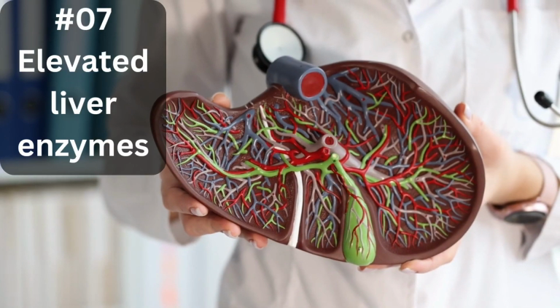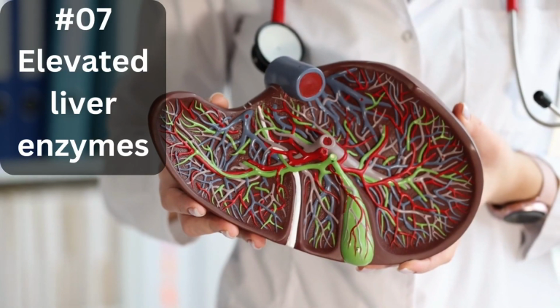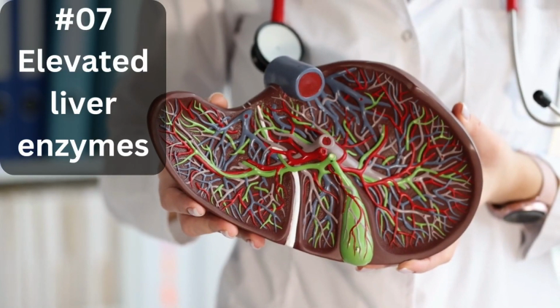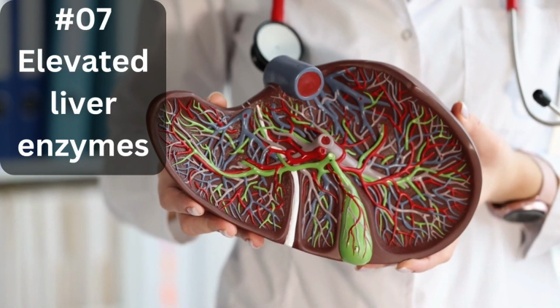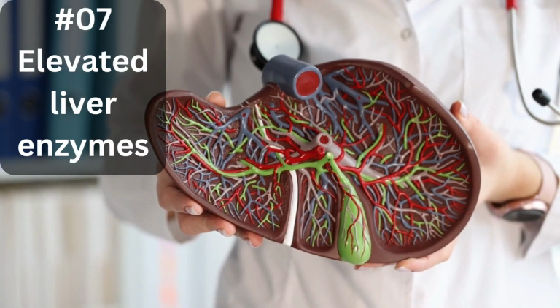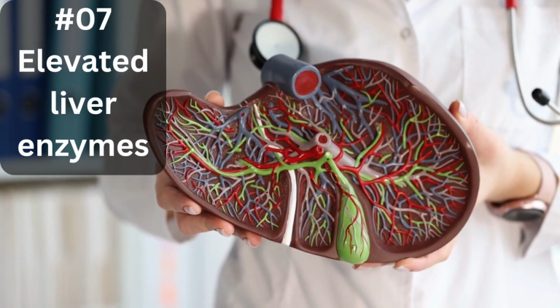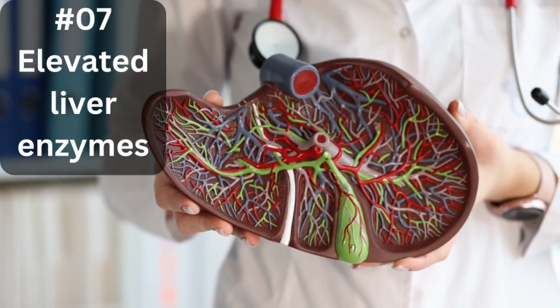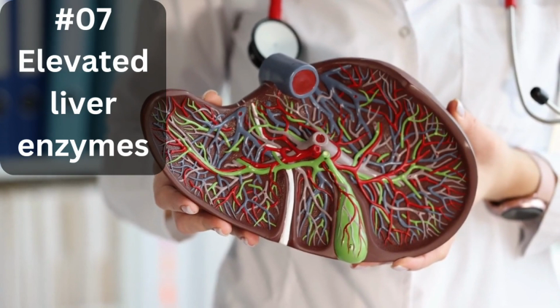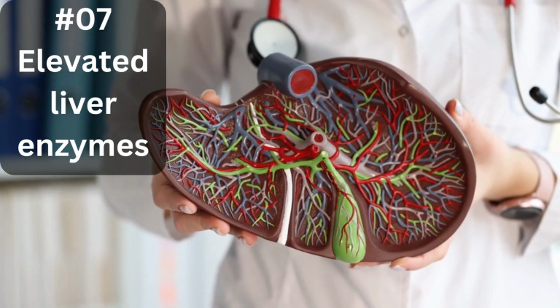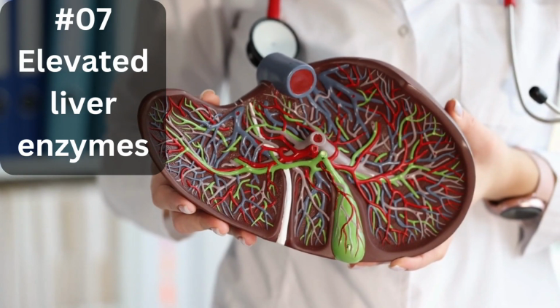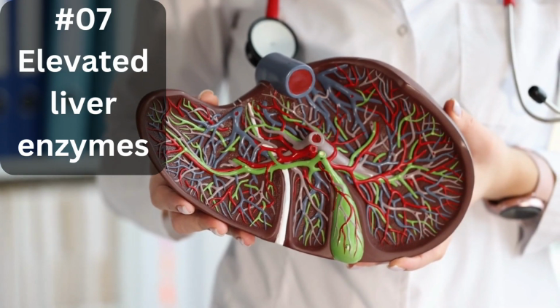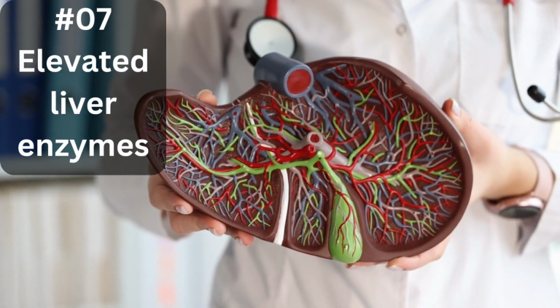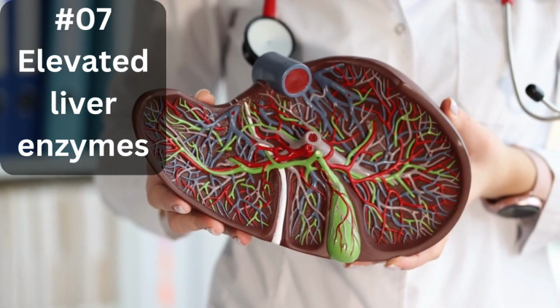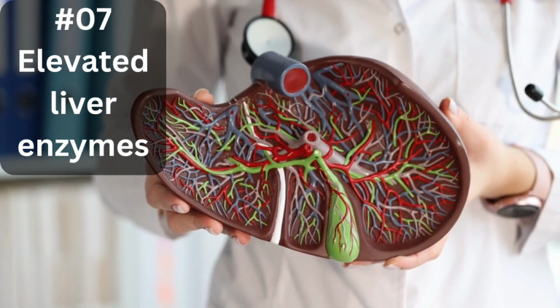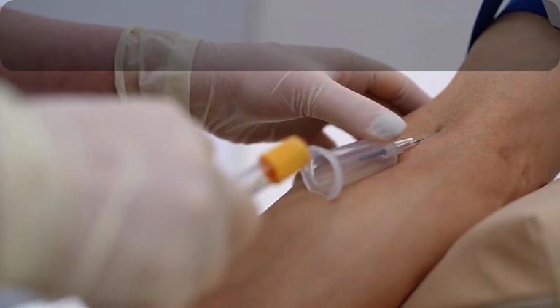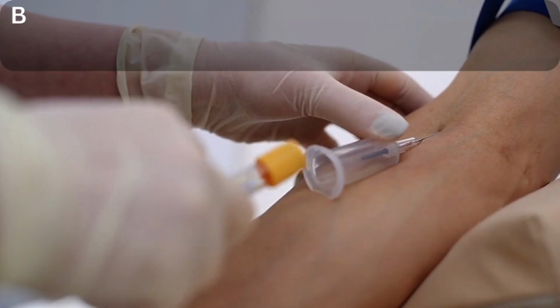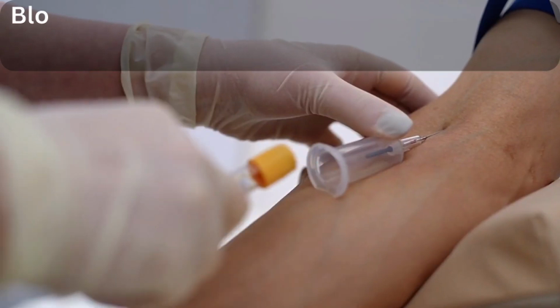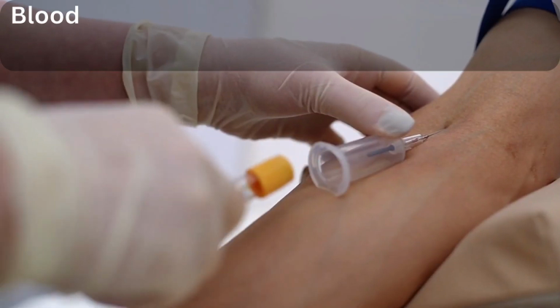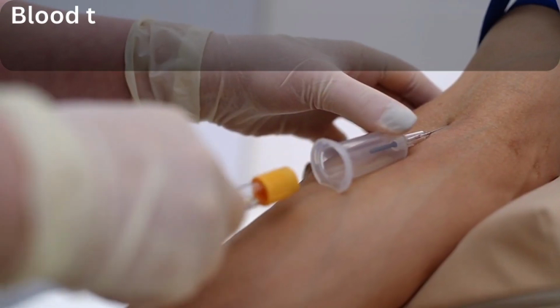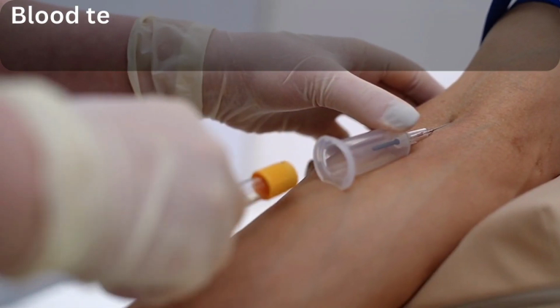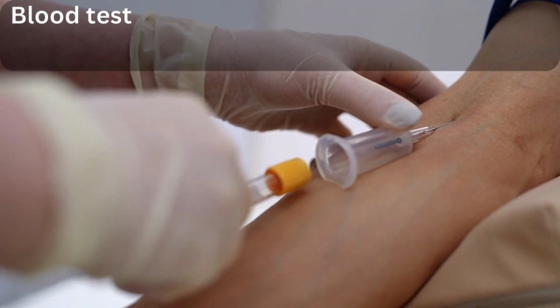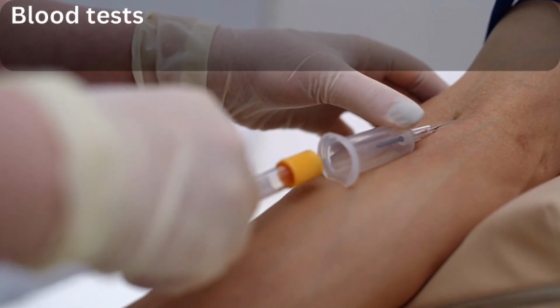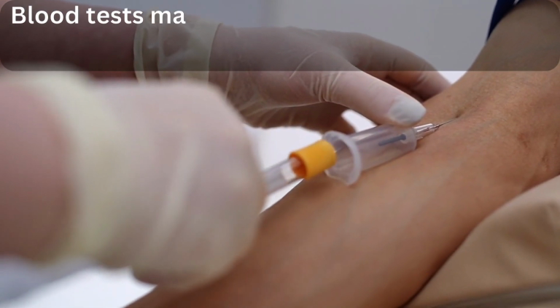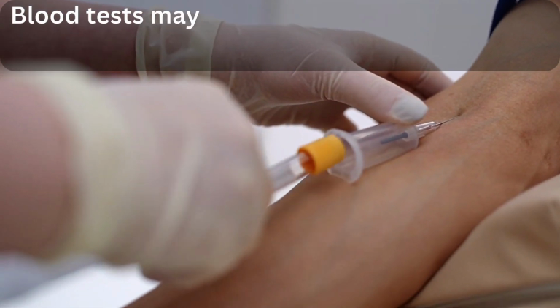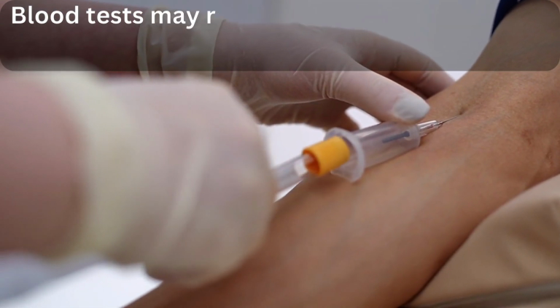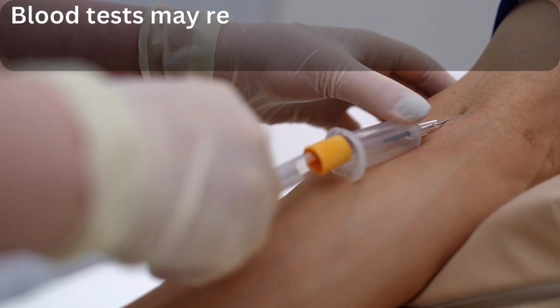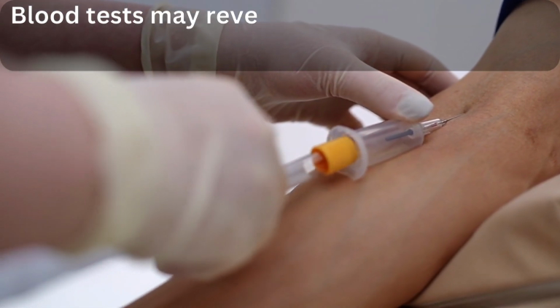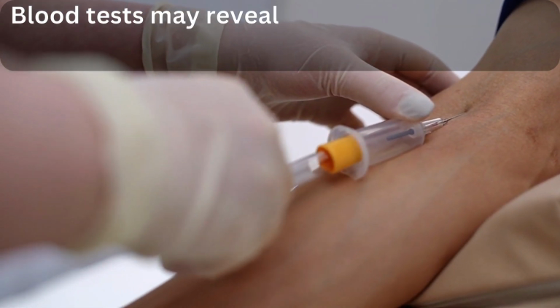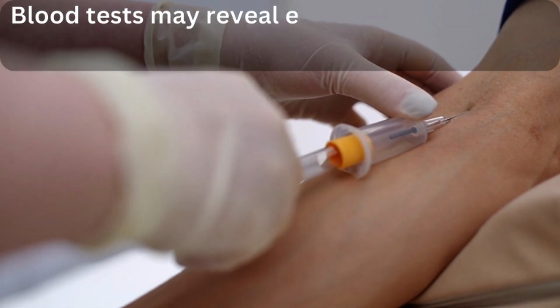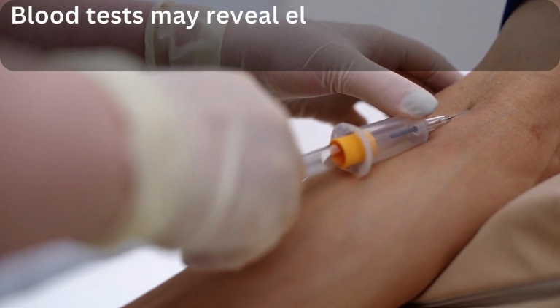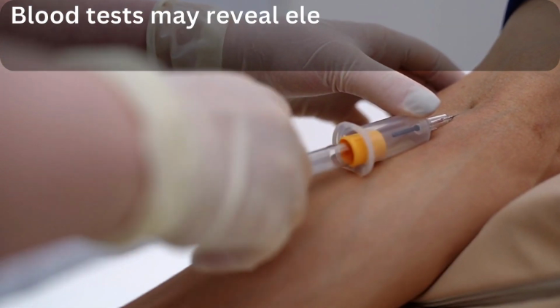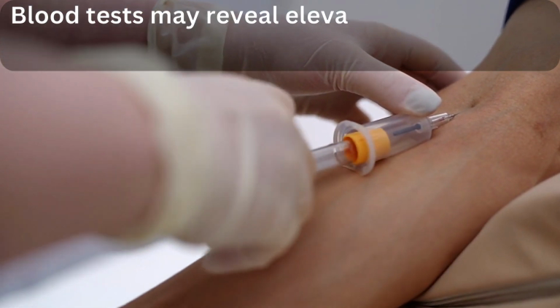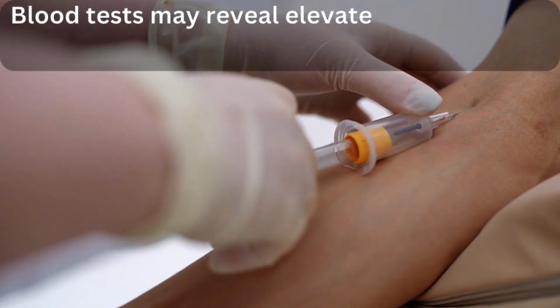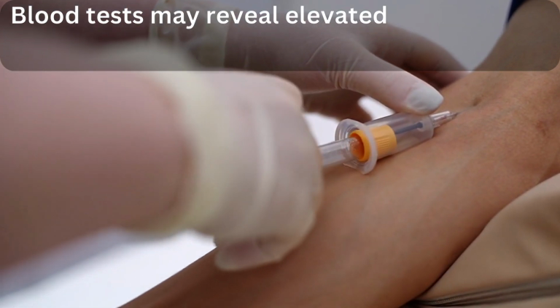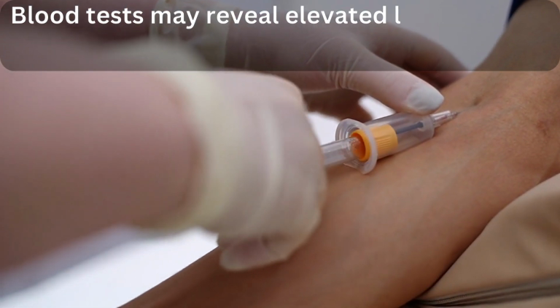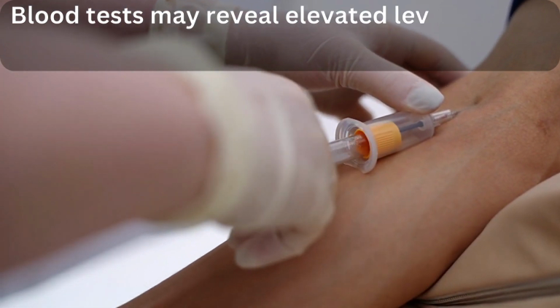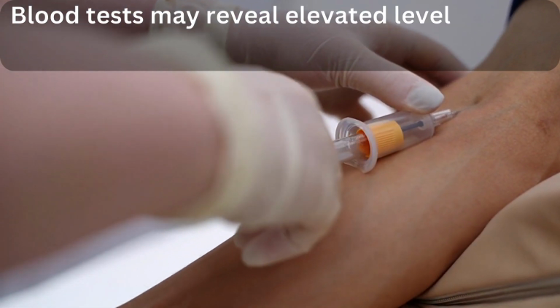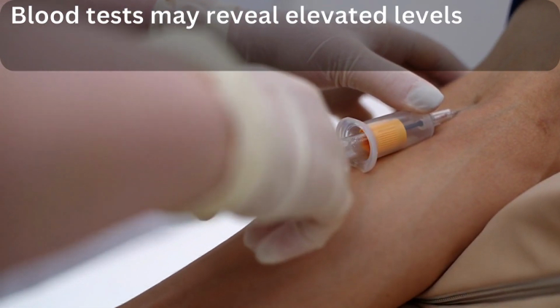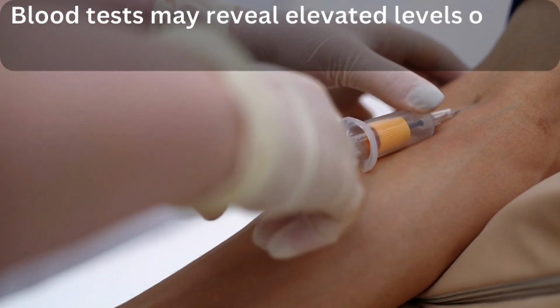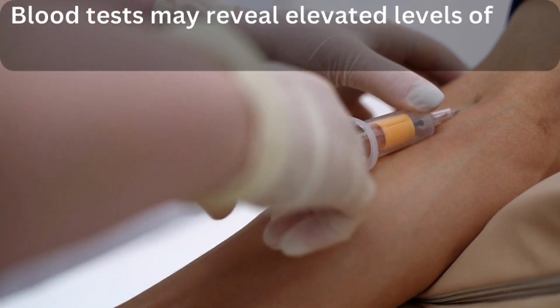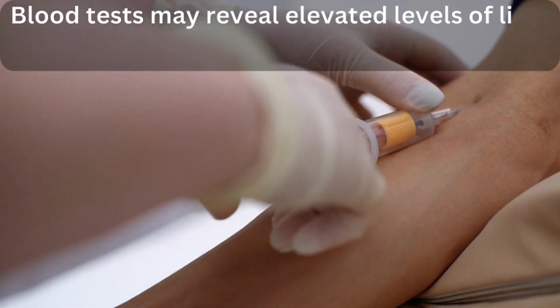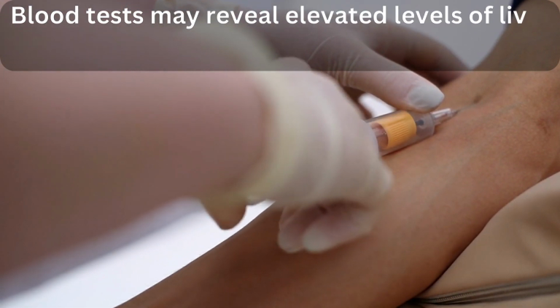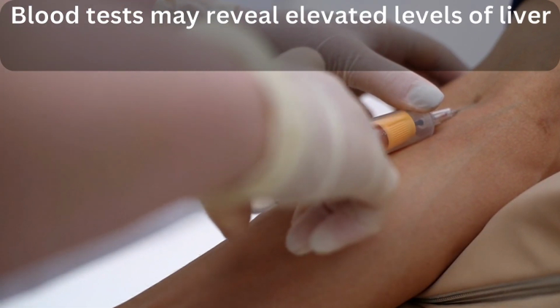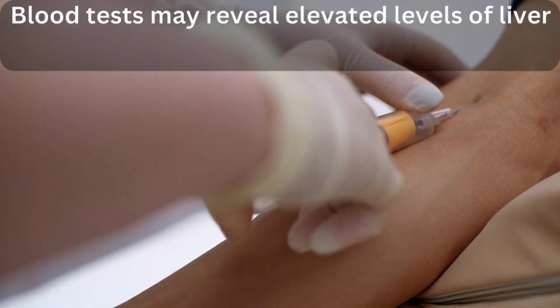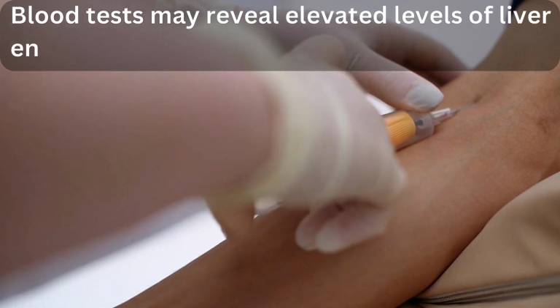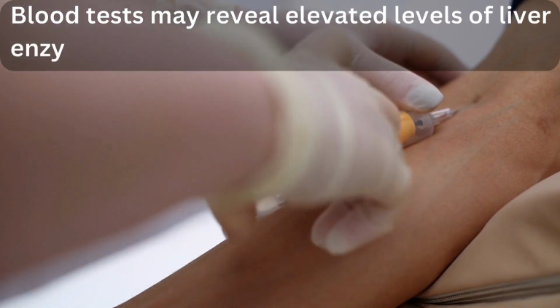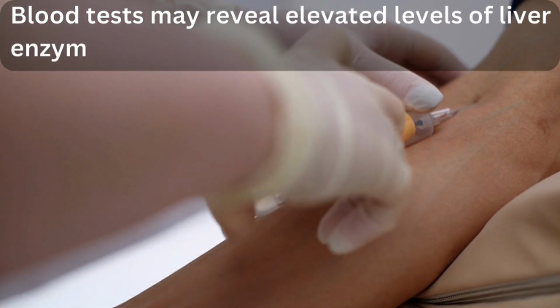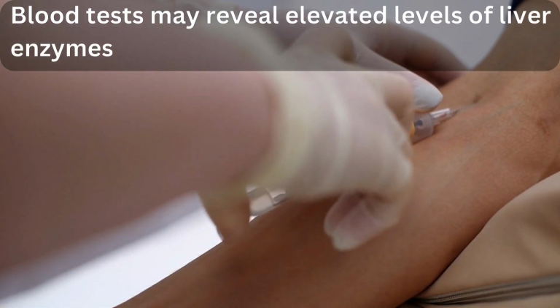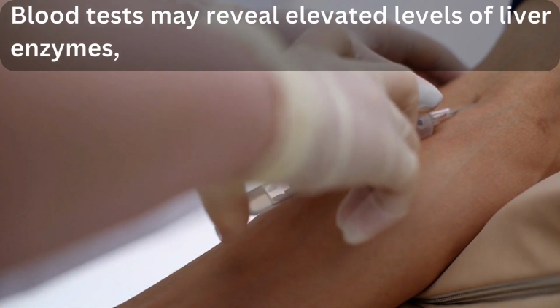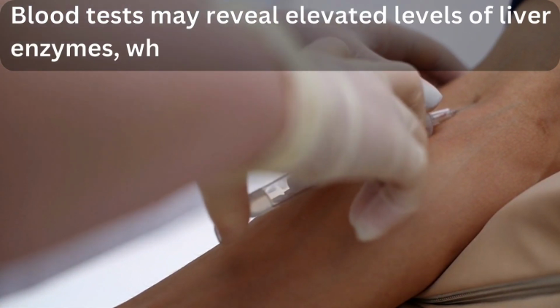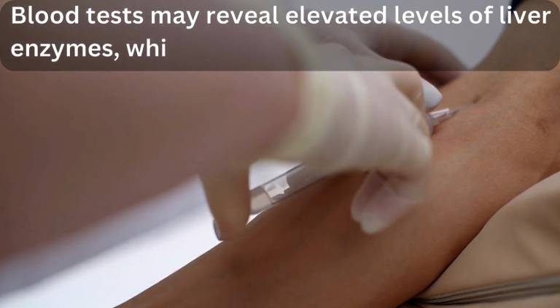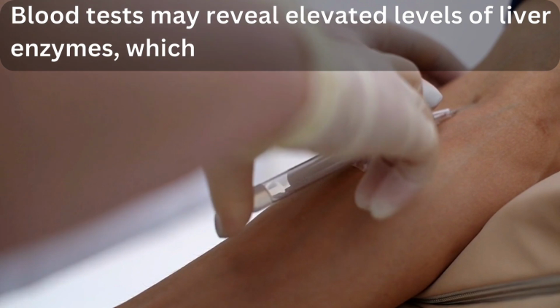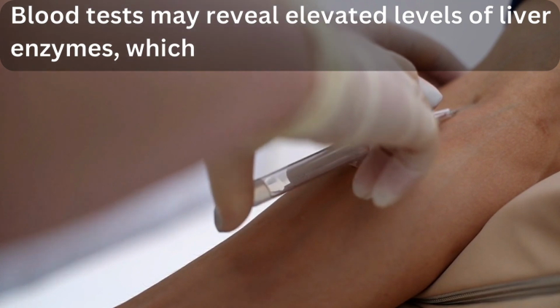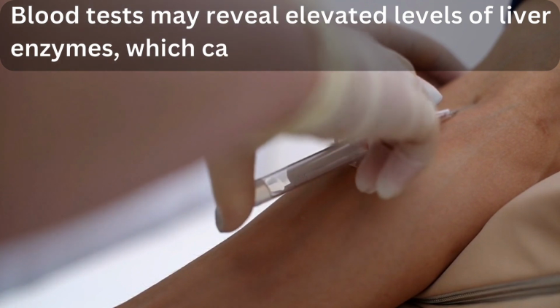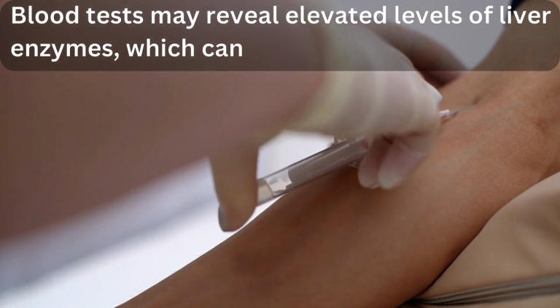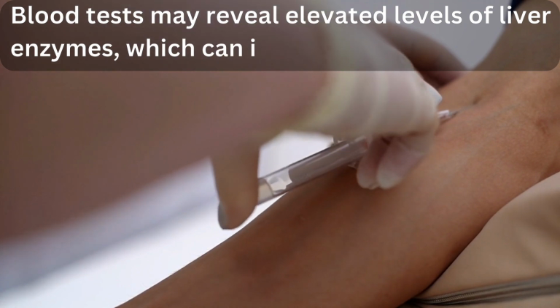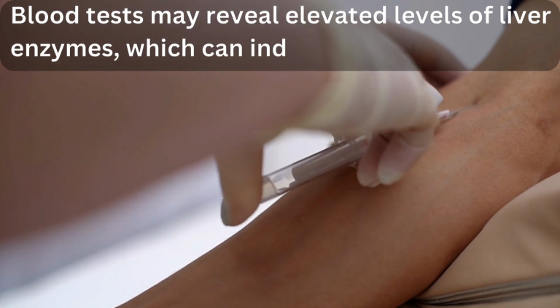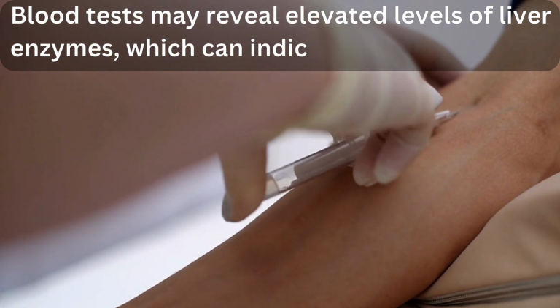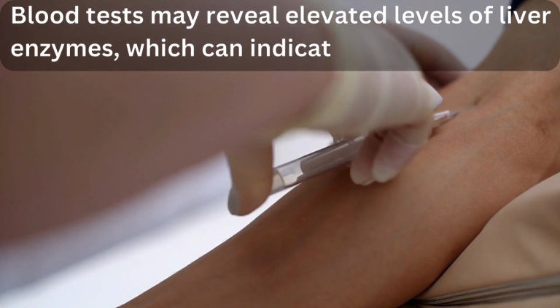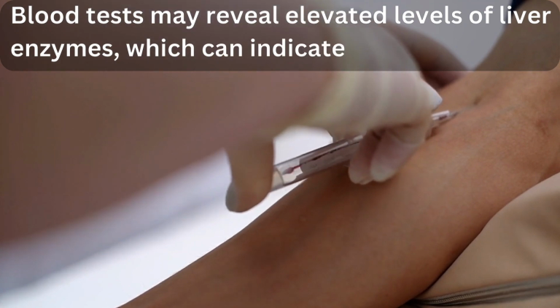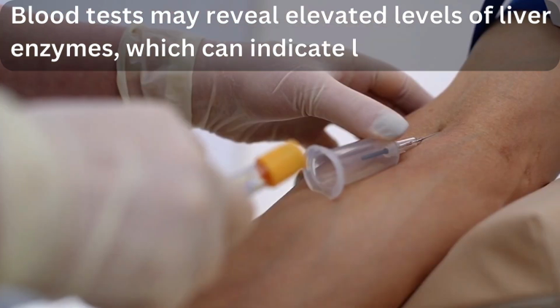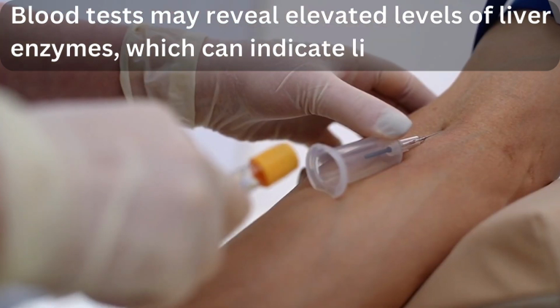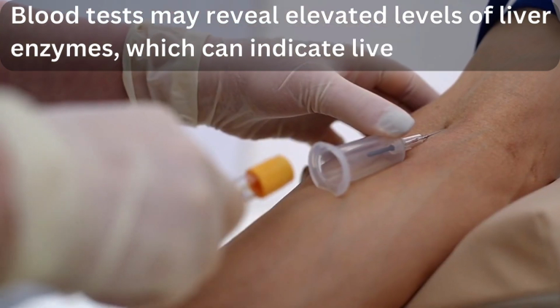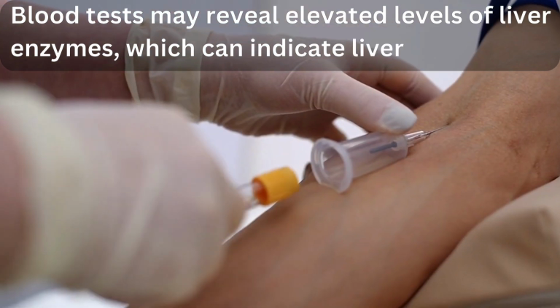7. Elevated liver enzymes. Blood tests may reveal elevated levels of liver enzymes, which can indicate liver damage.